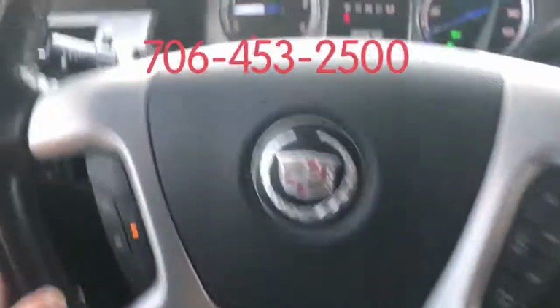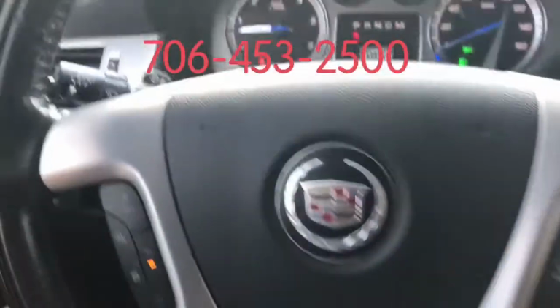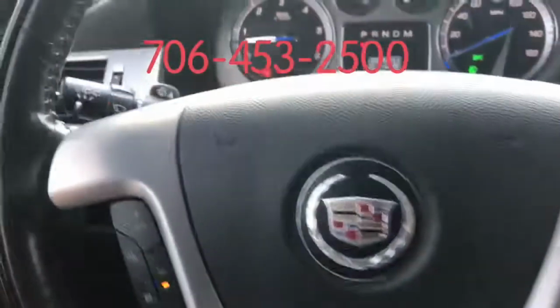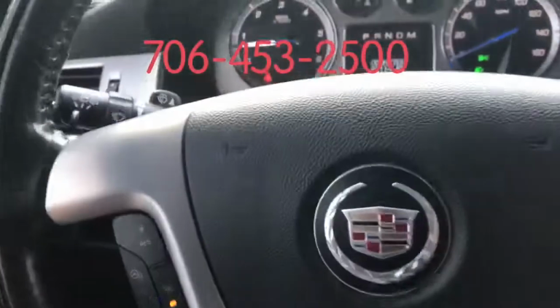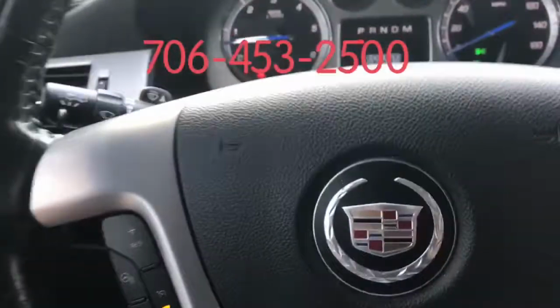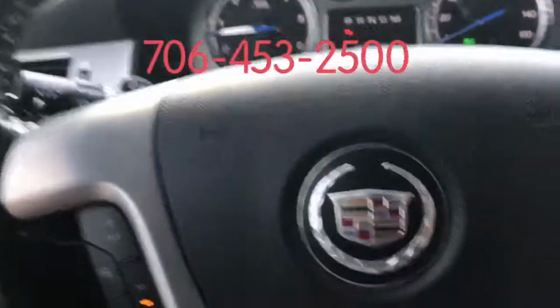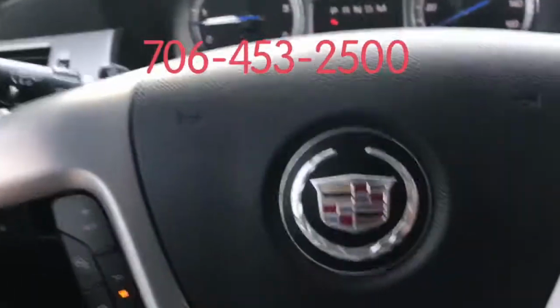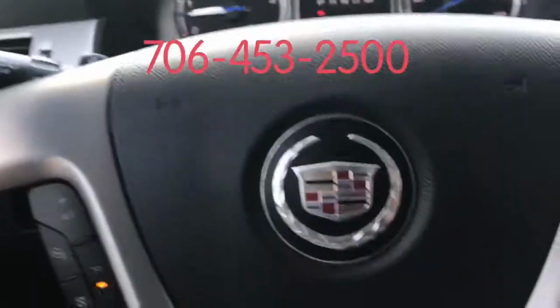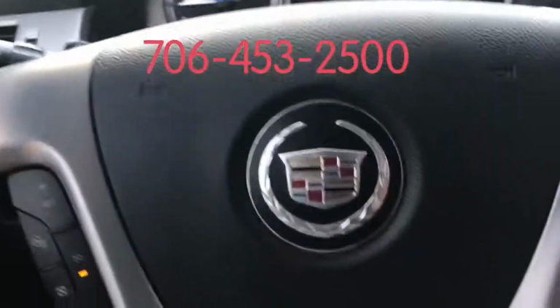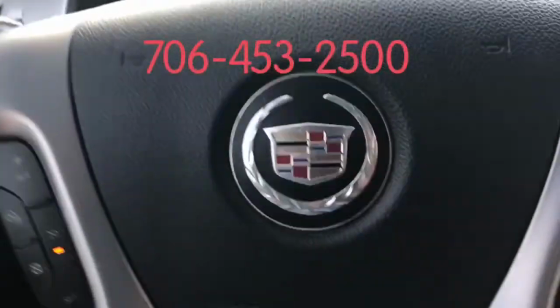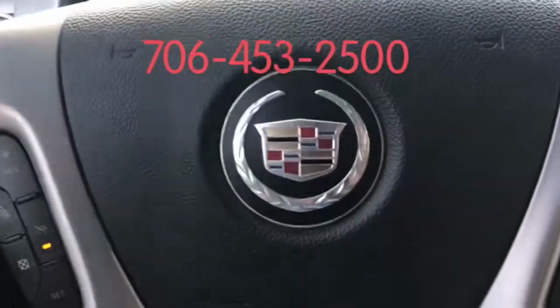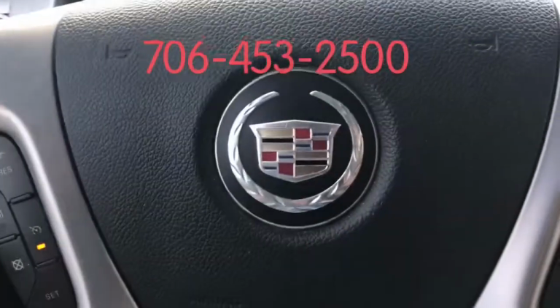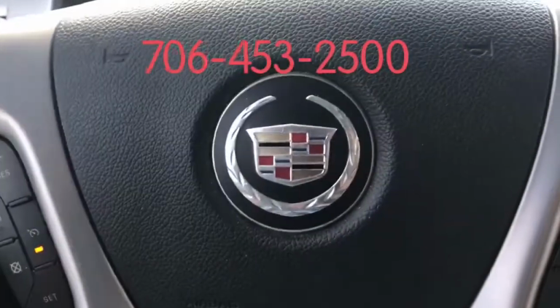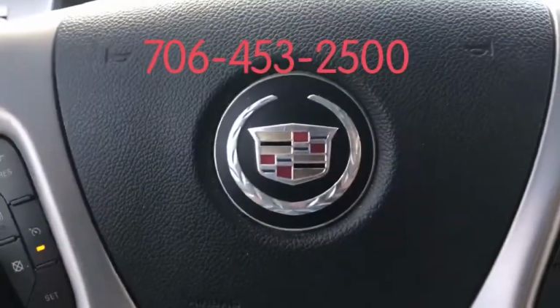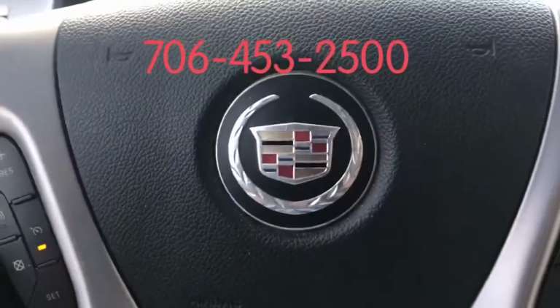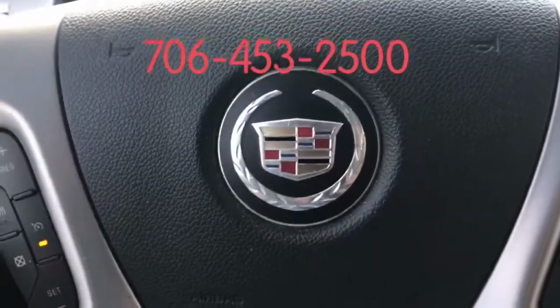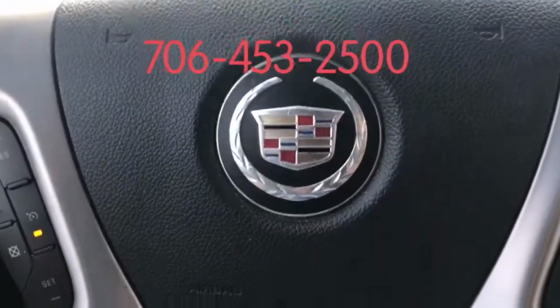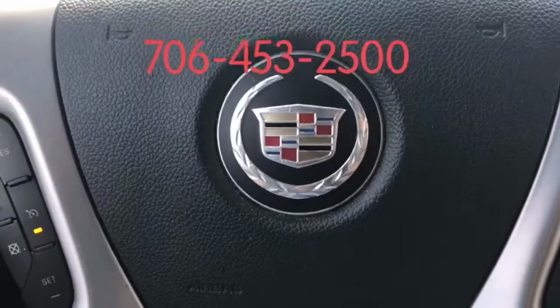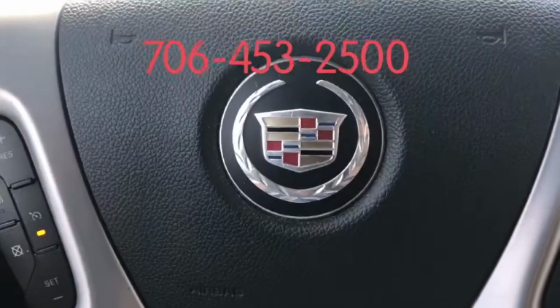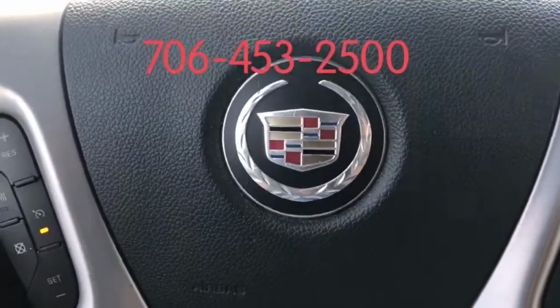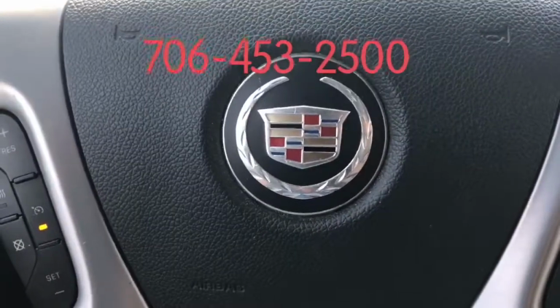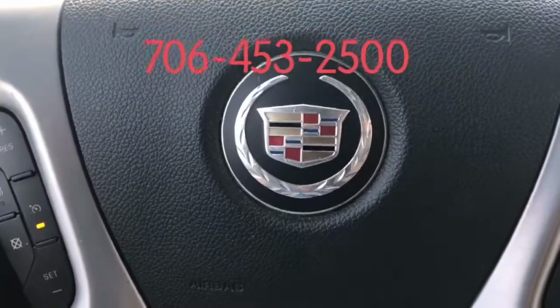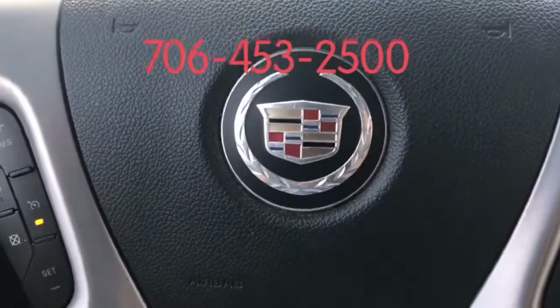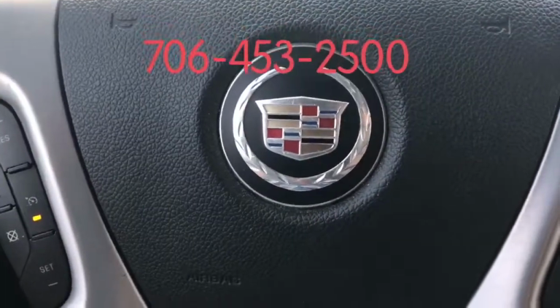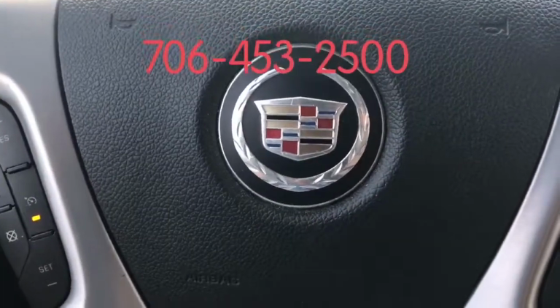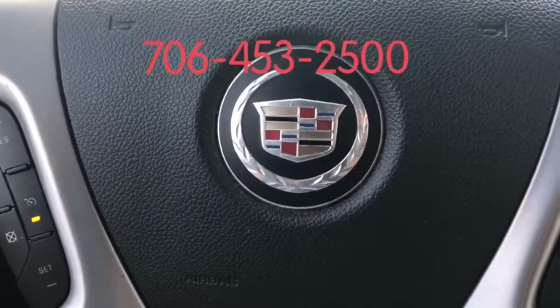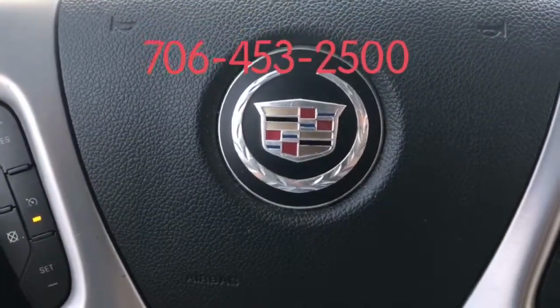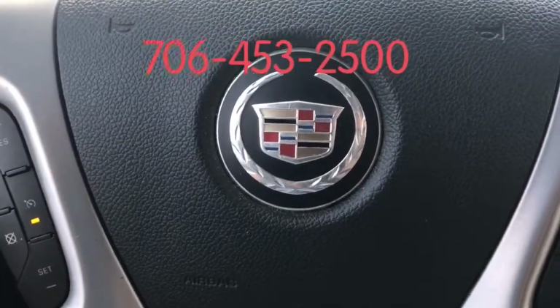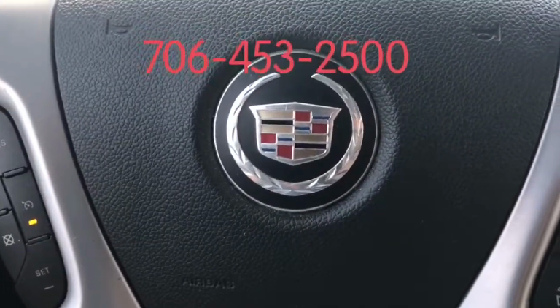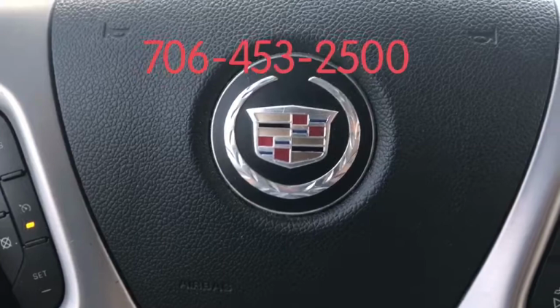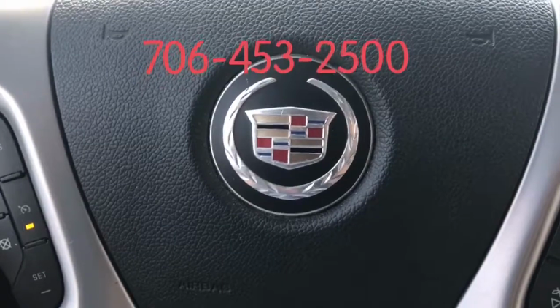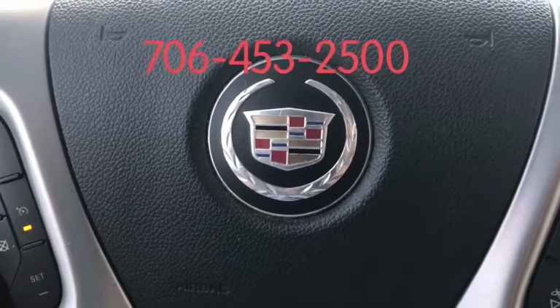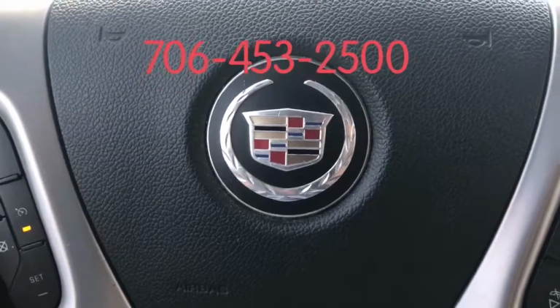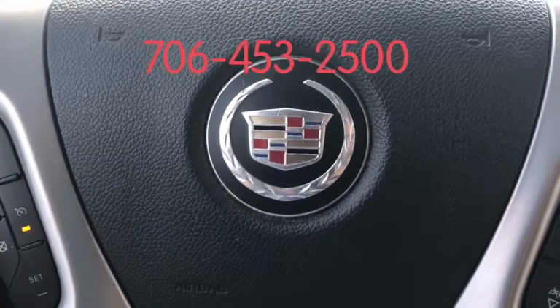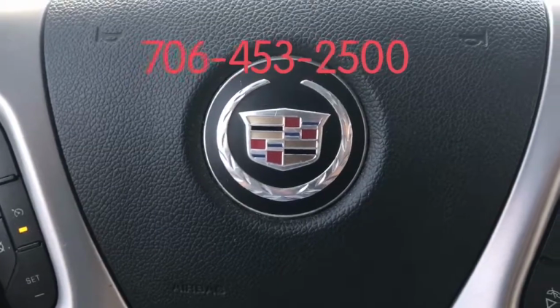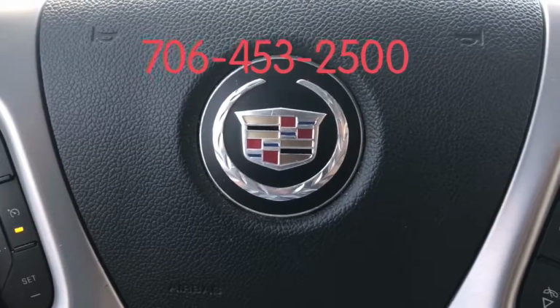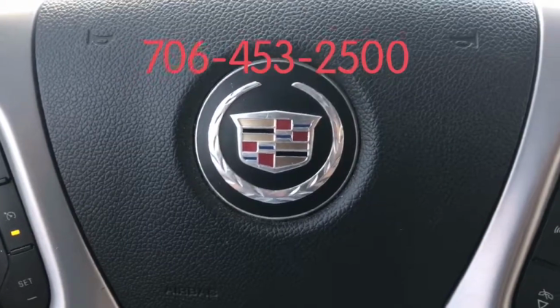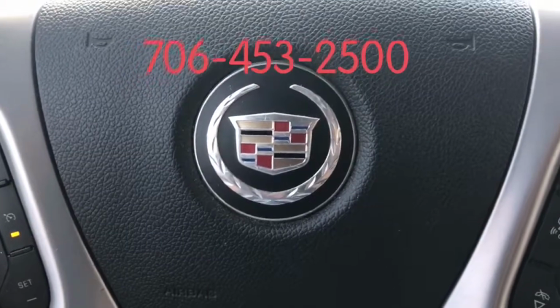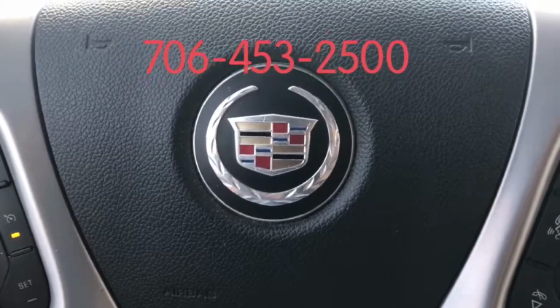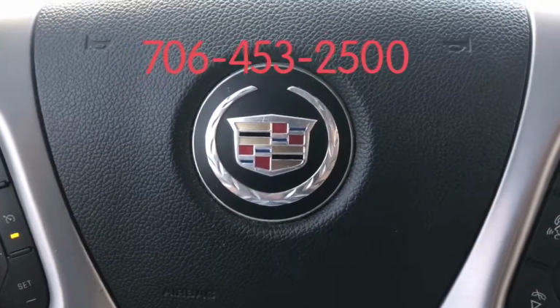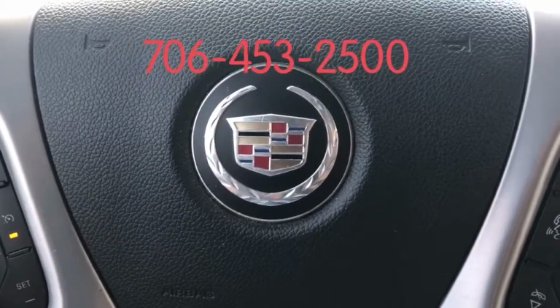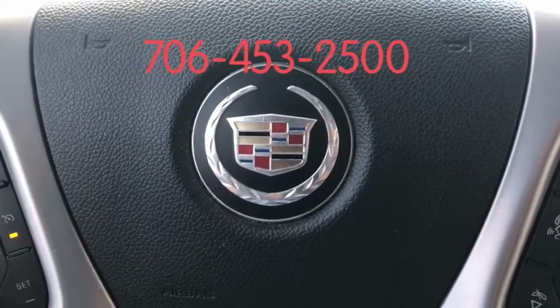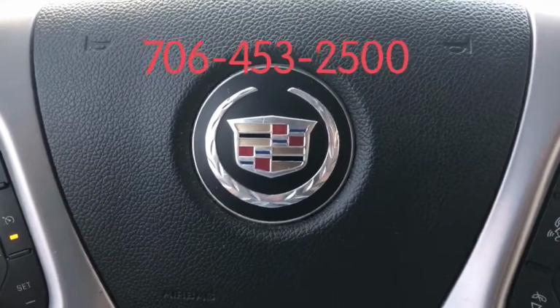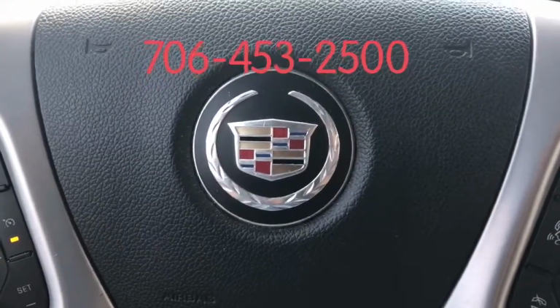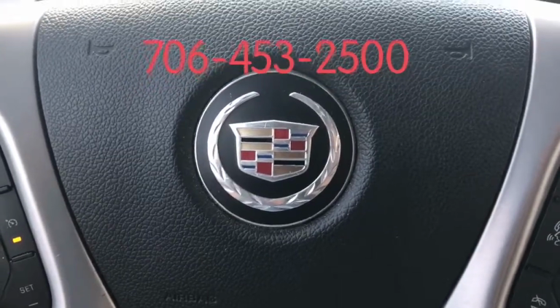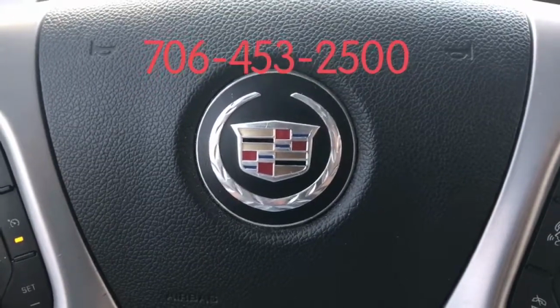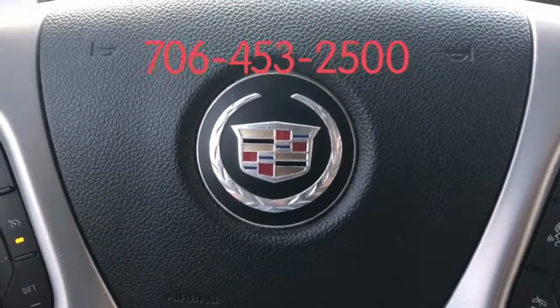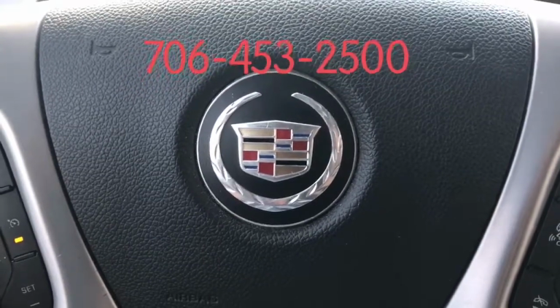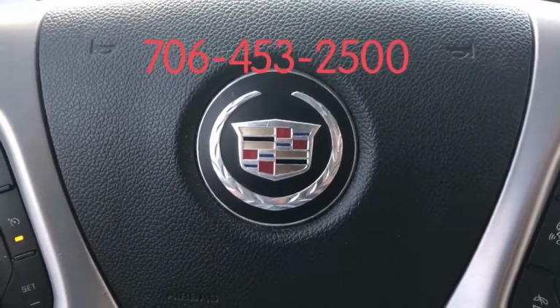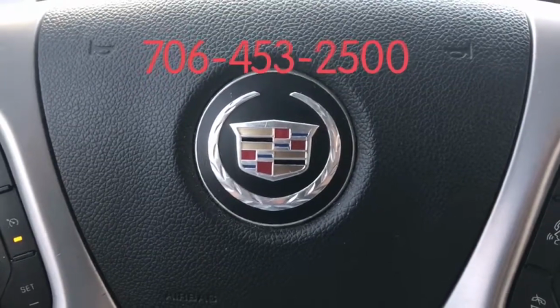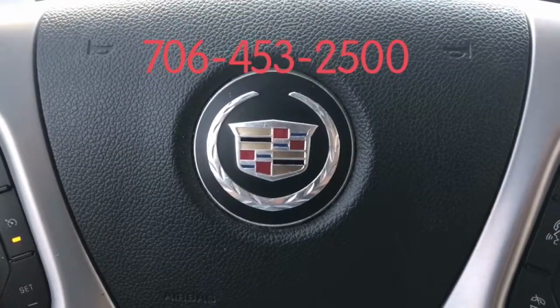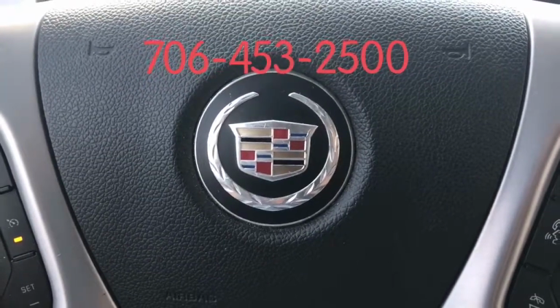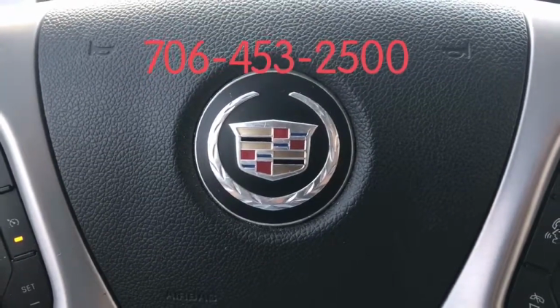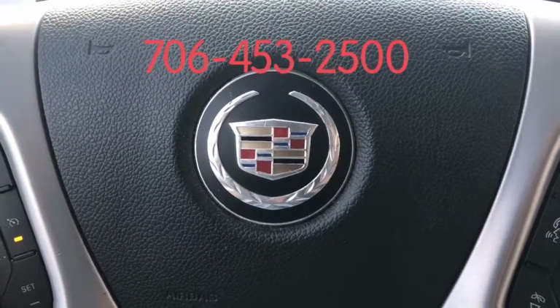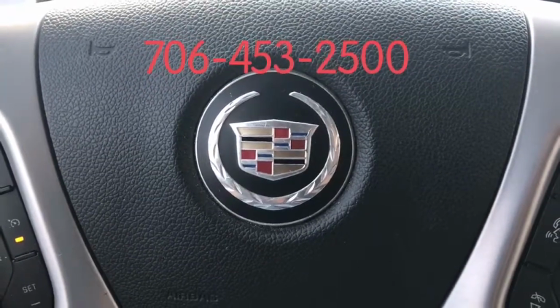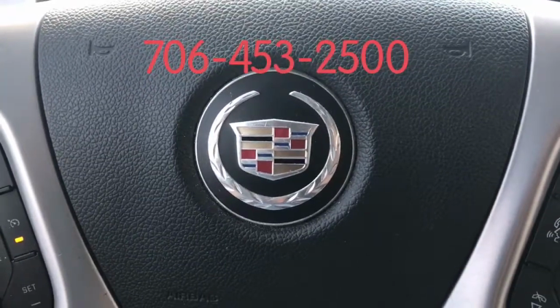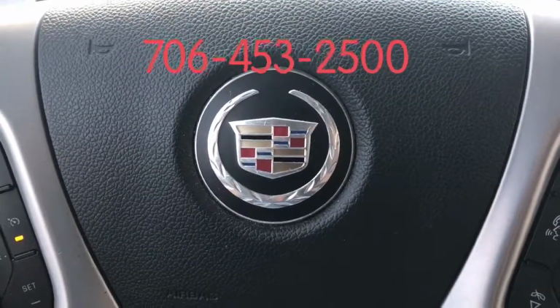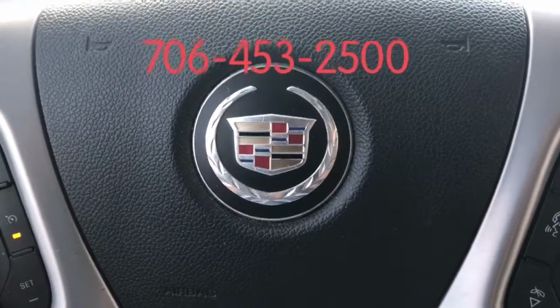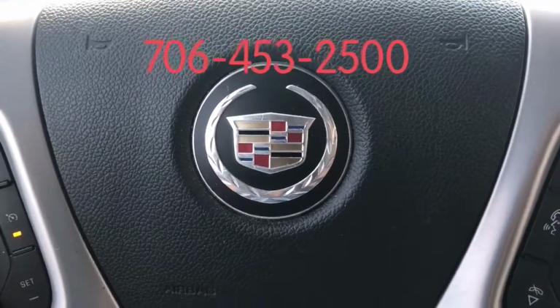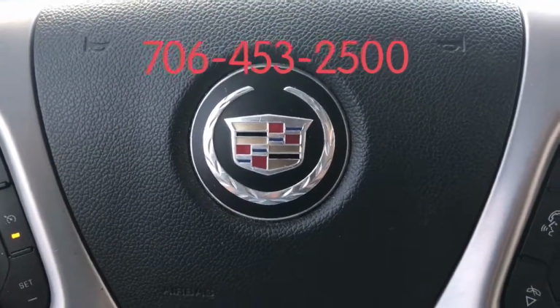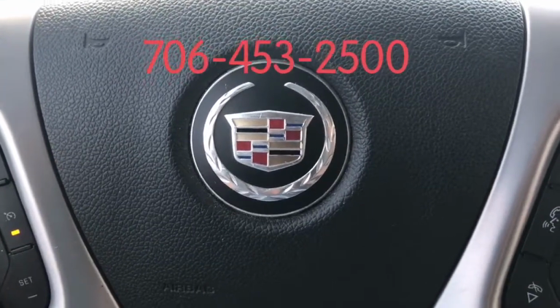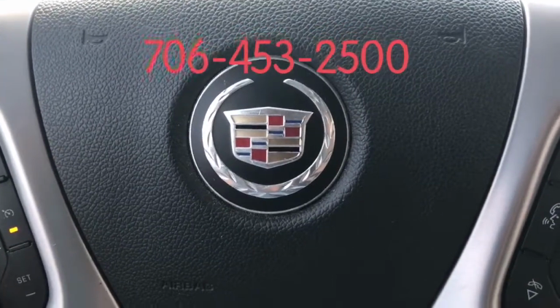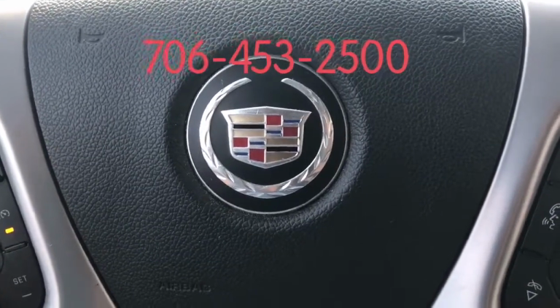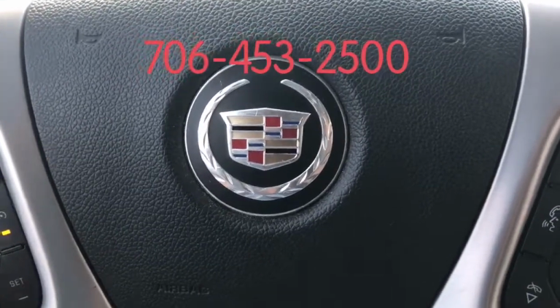Again, my name is Marco from Jimmy Red Chevrolet. Thank you for watching. Please give me a call at 706-453-2500.